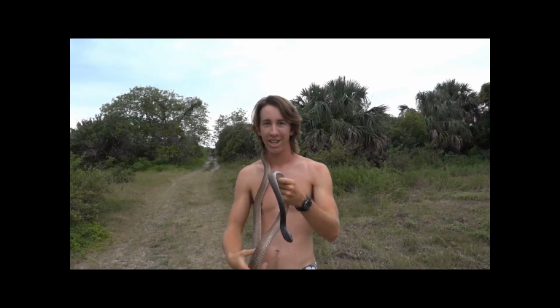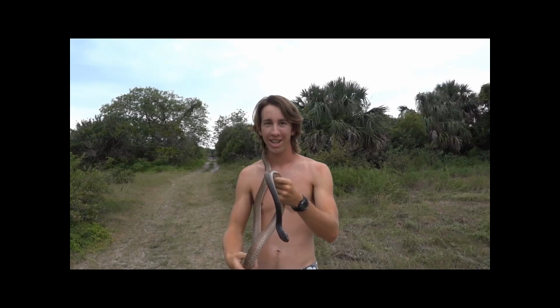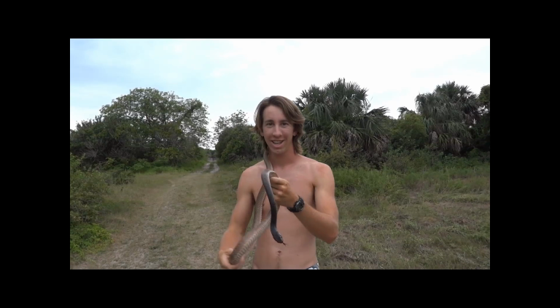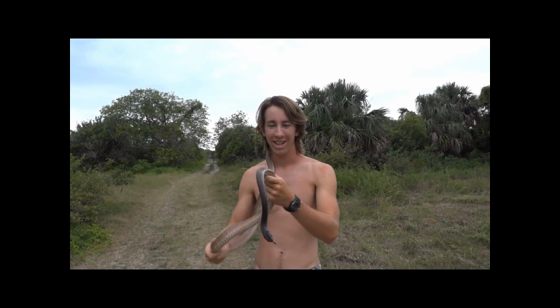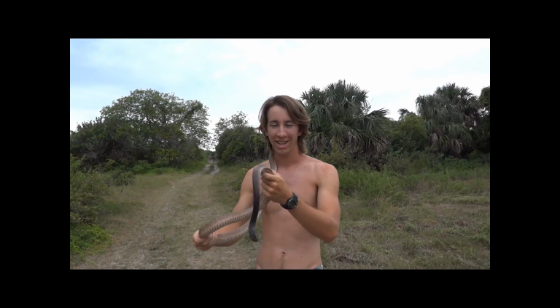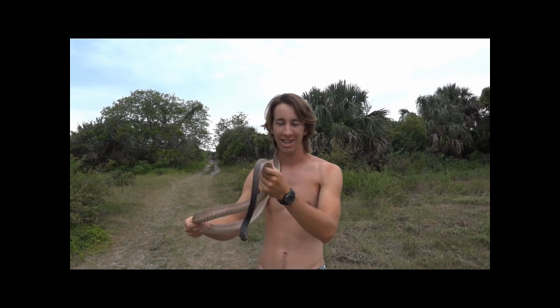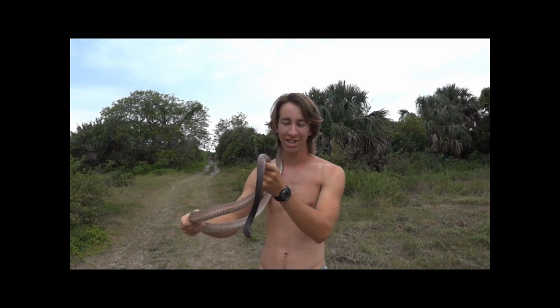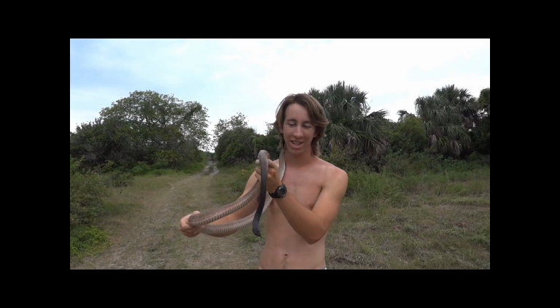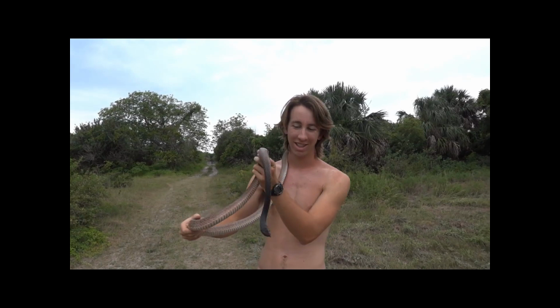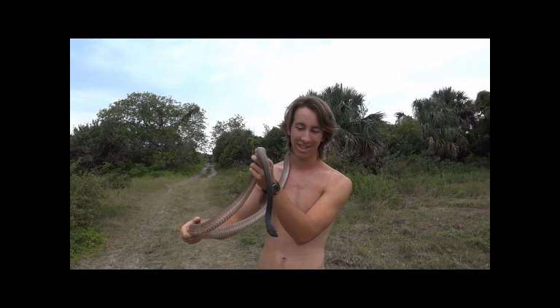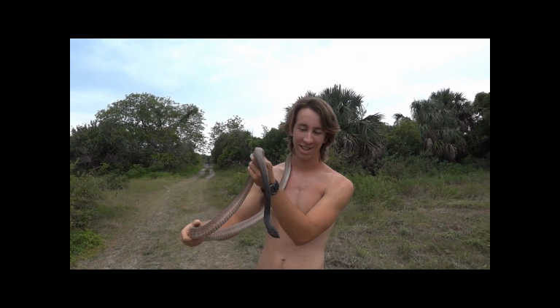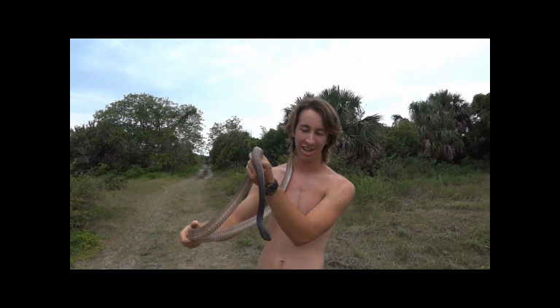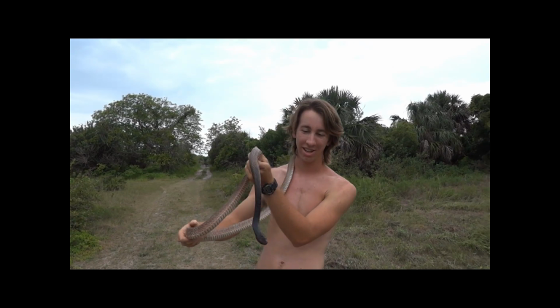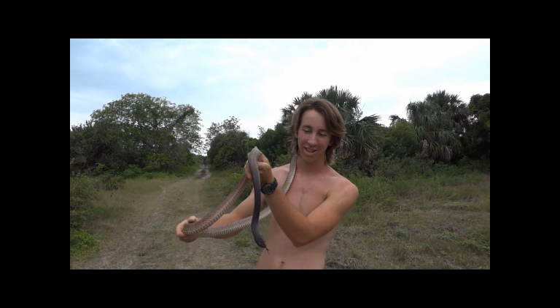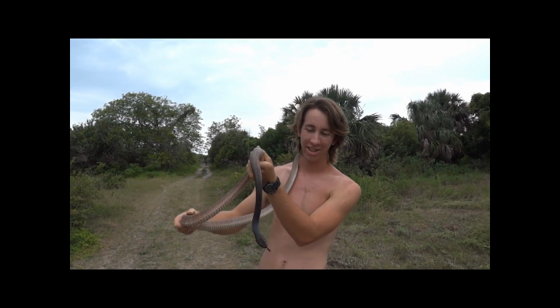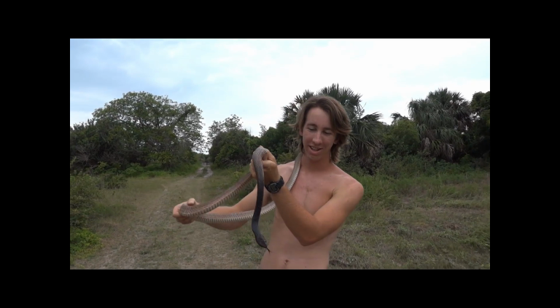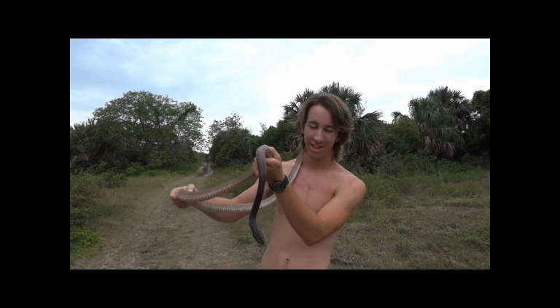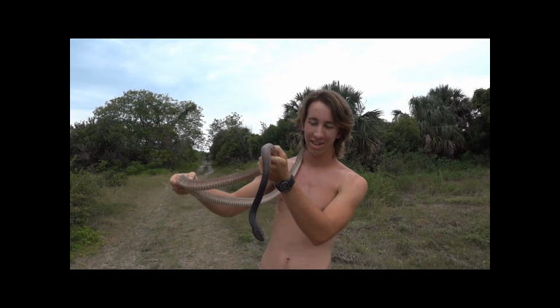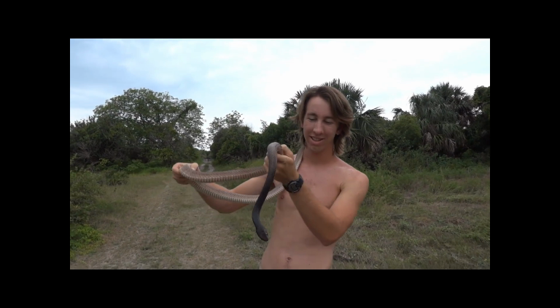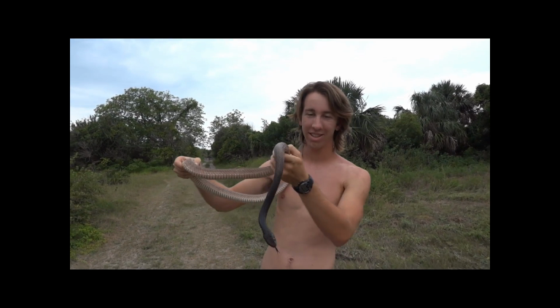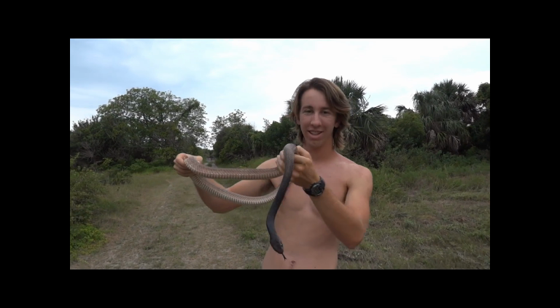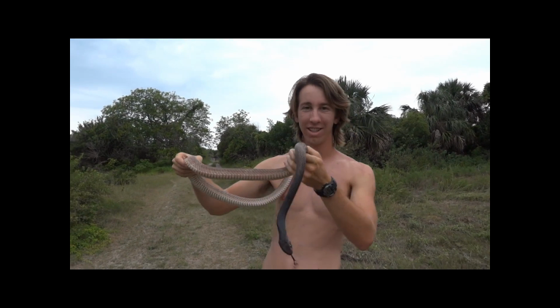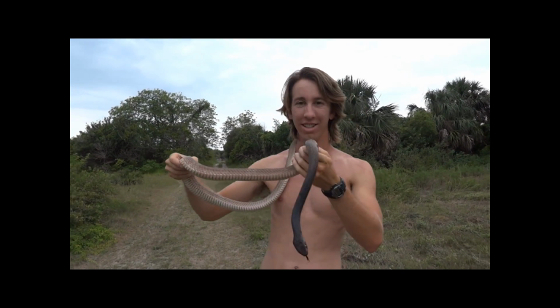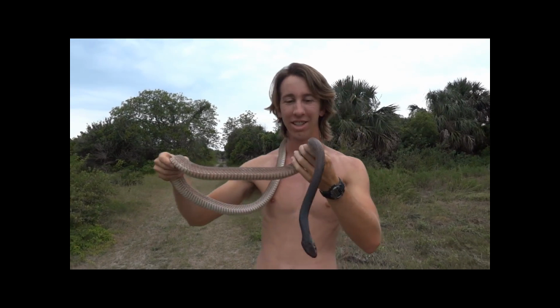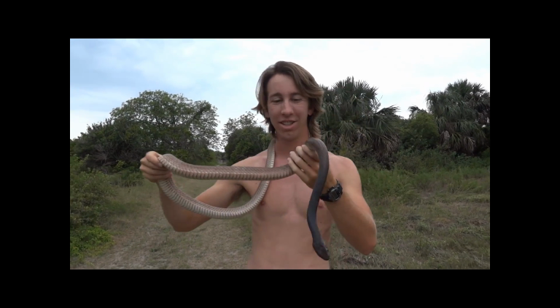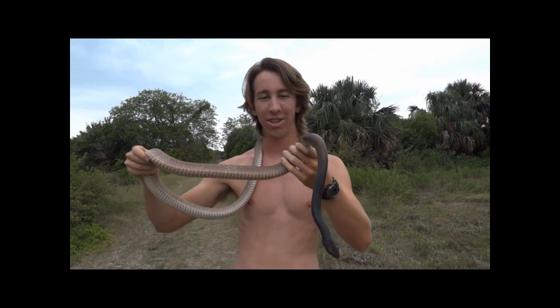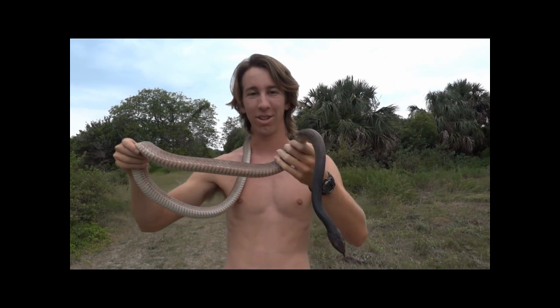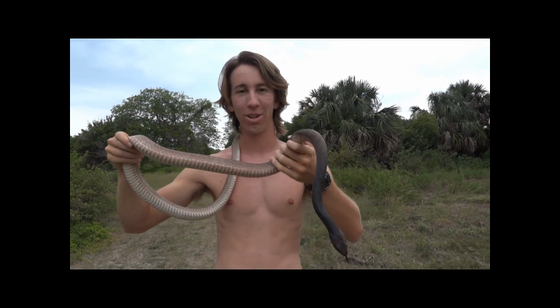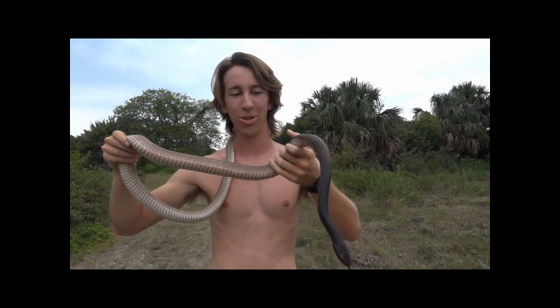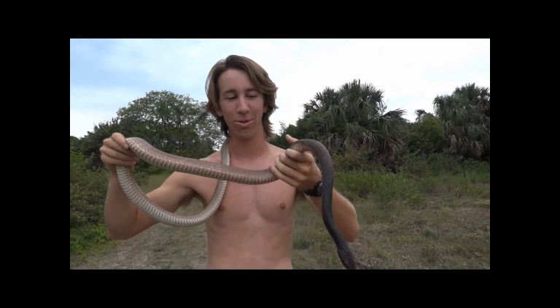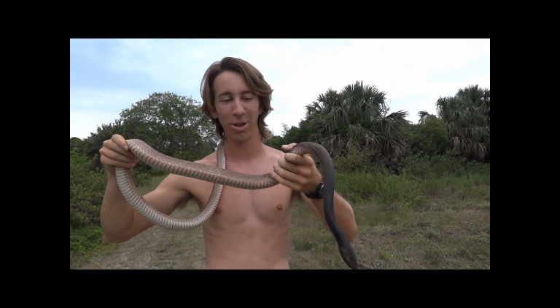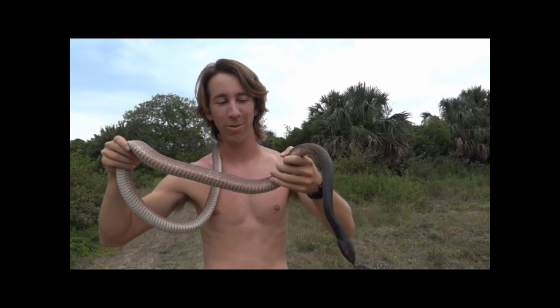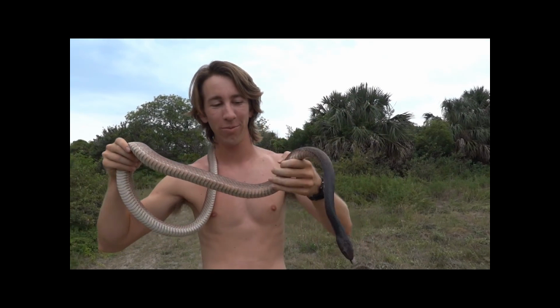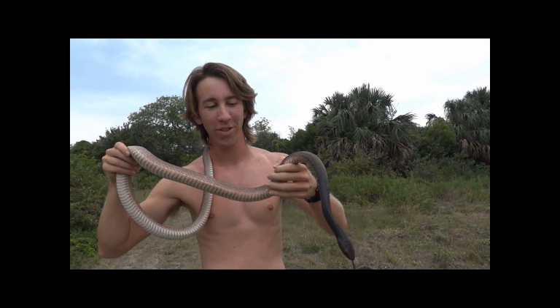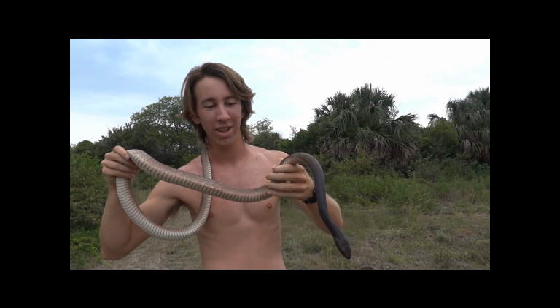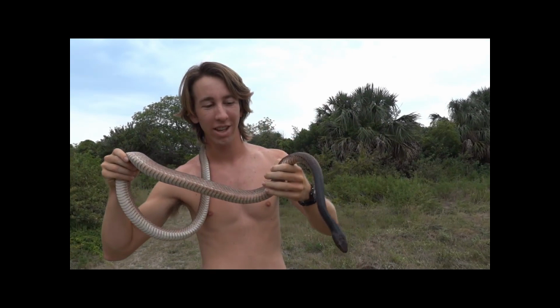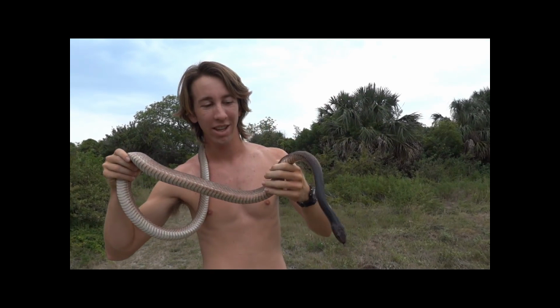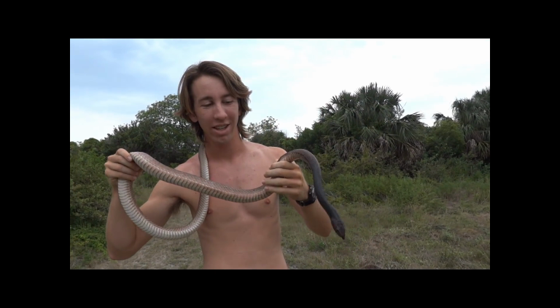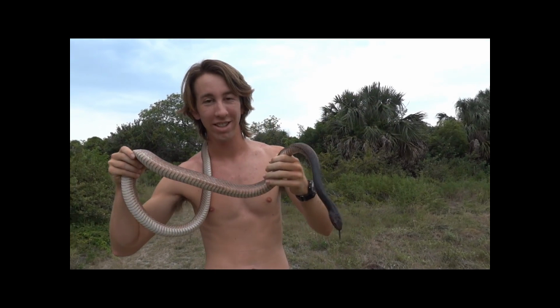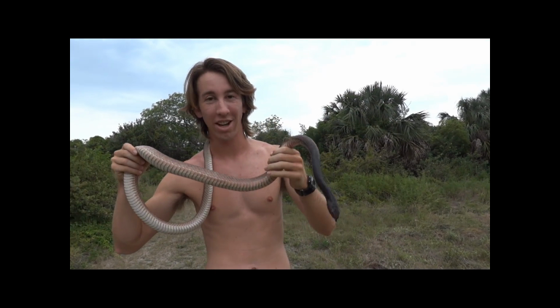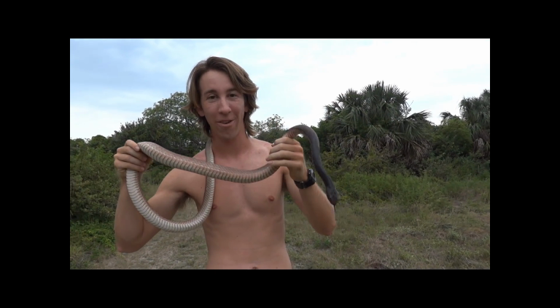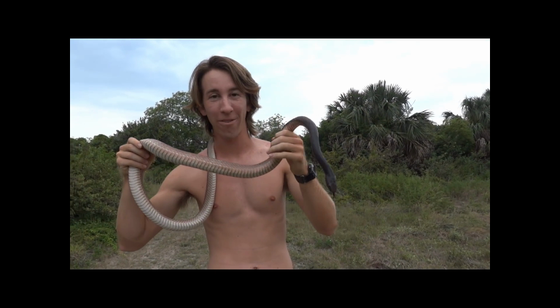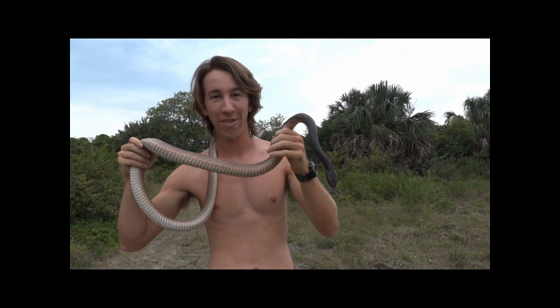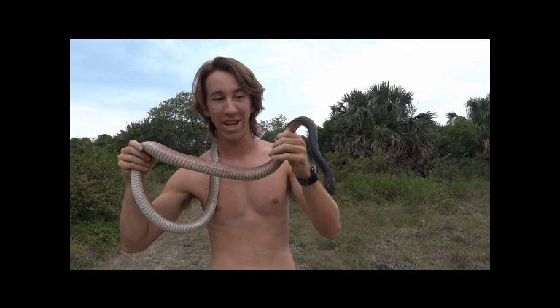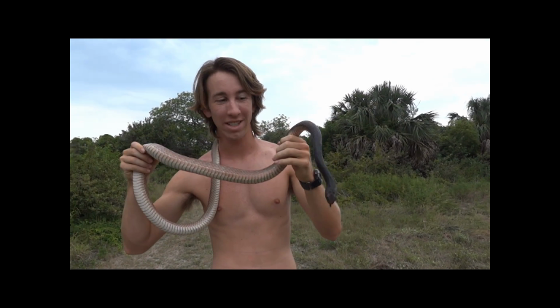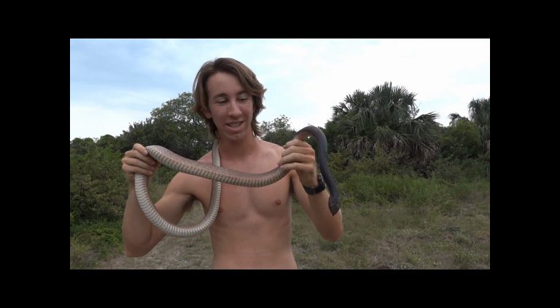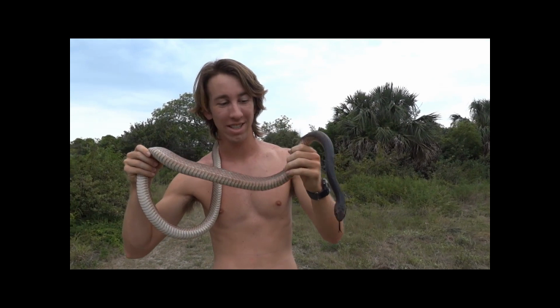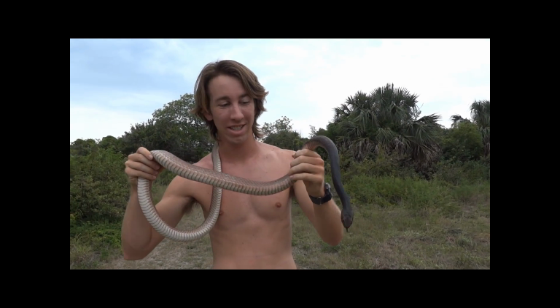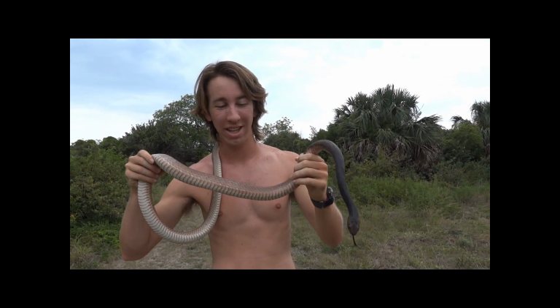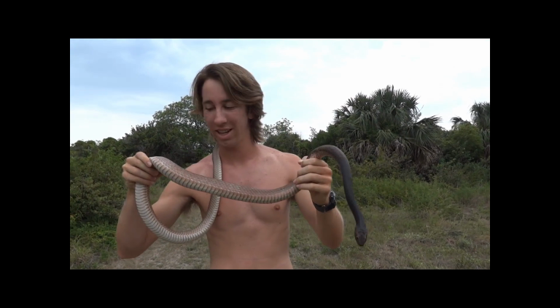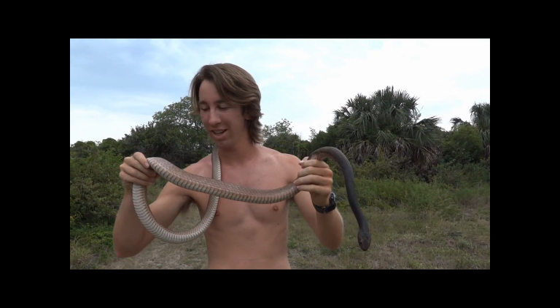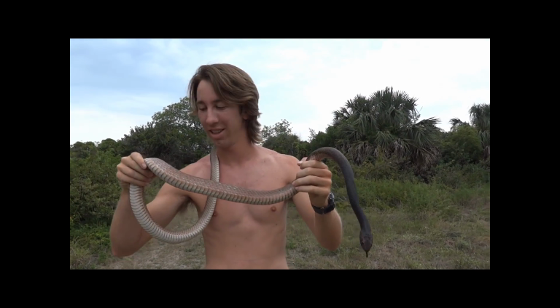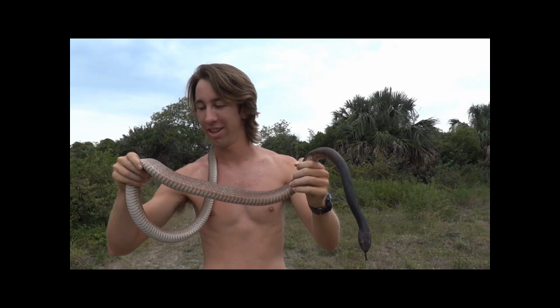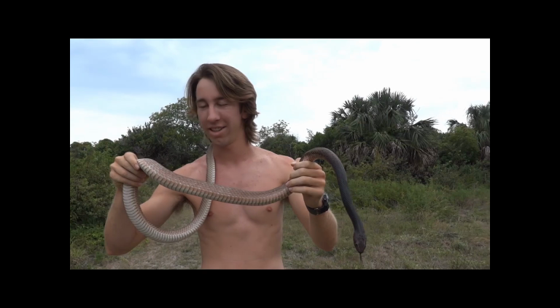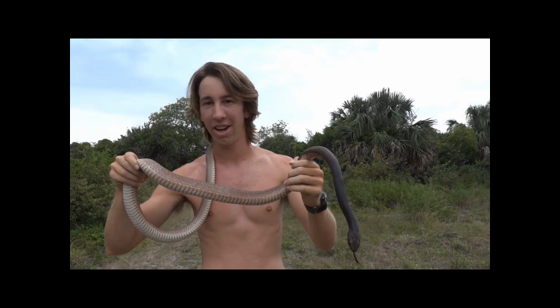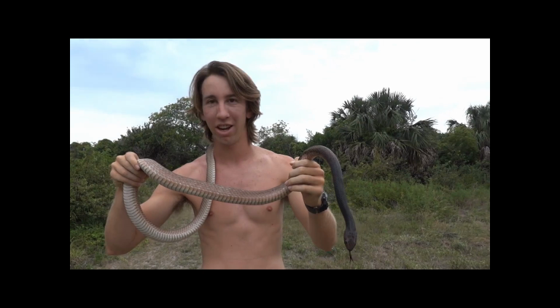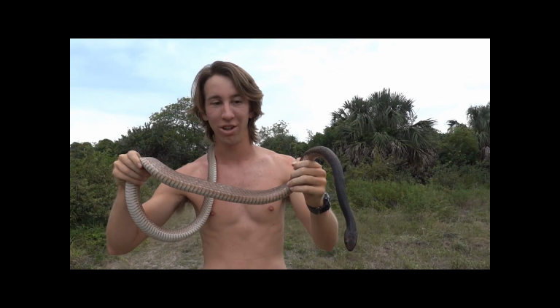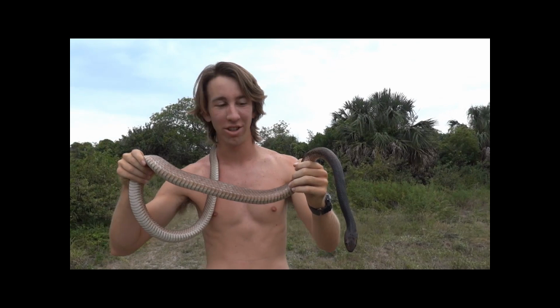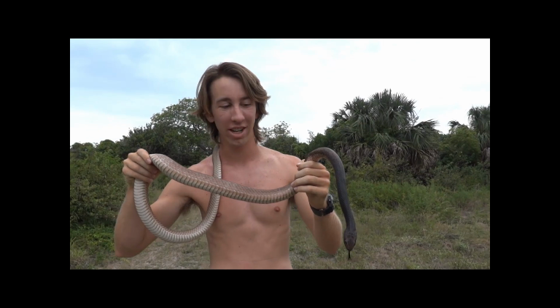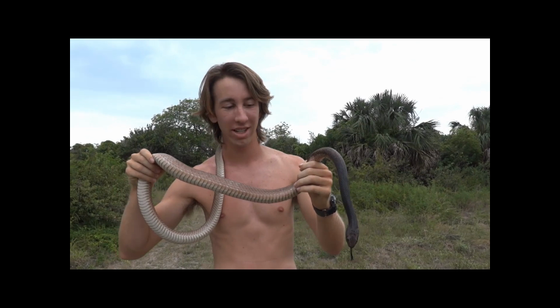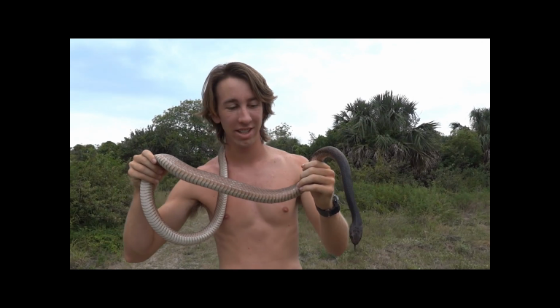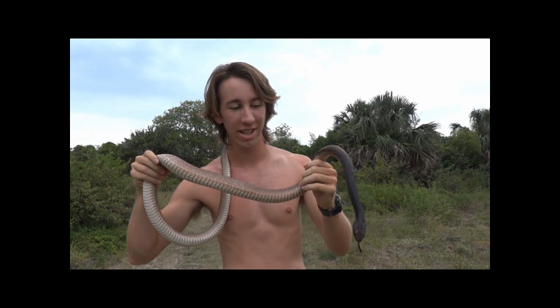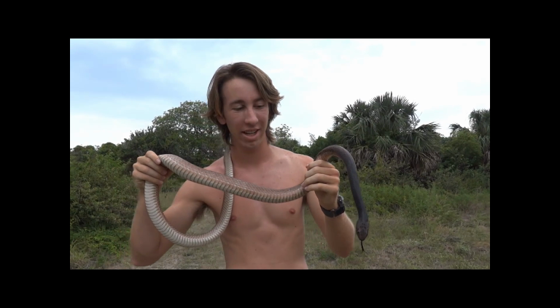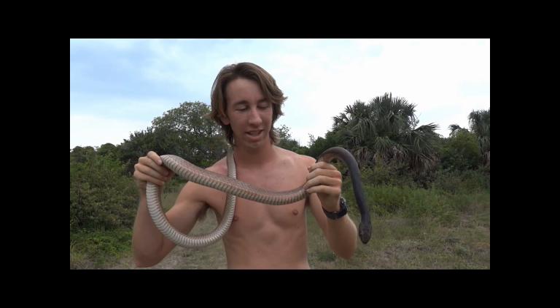Hey guys, check this out. This is an Eastern Coachwhip. This is the fastest snake in the entire United States.